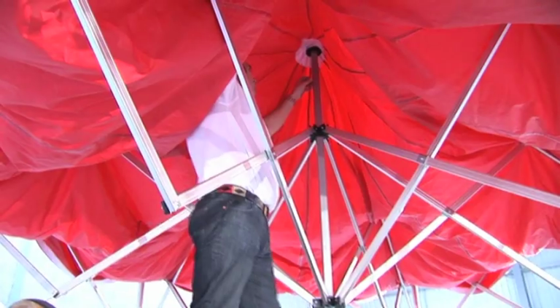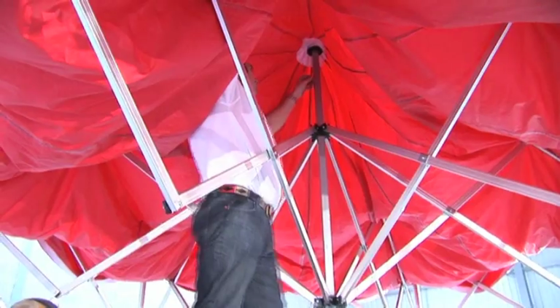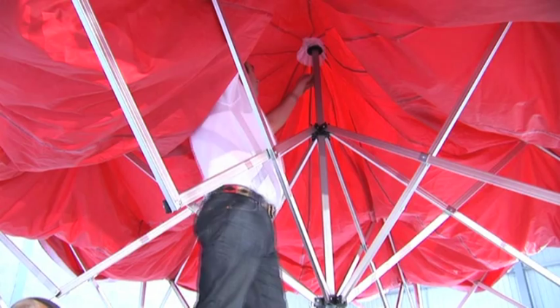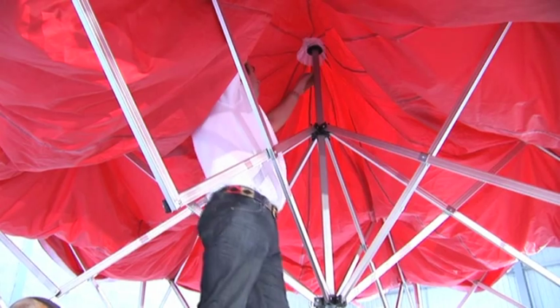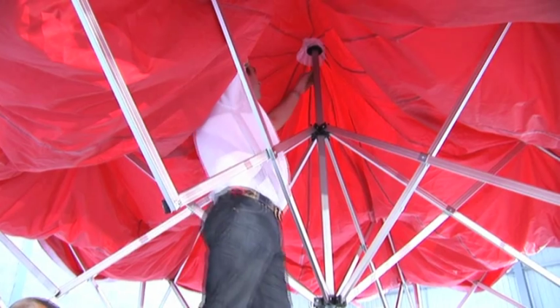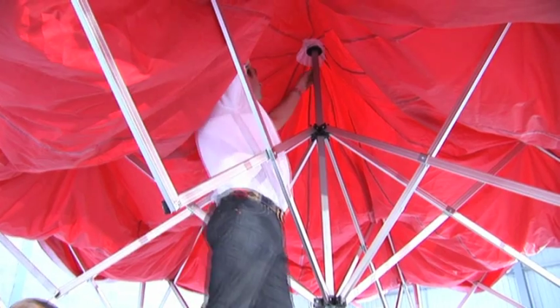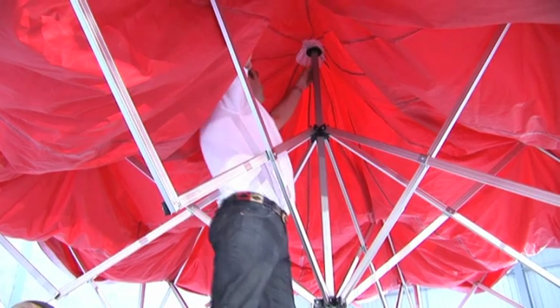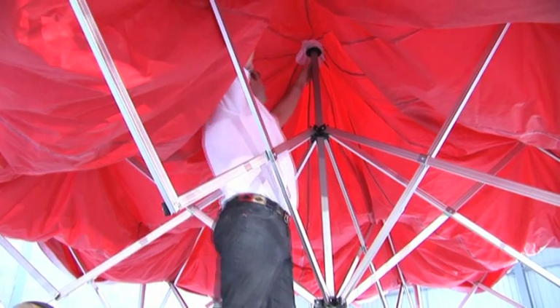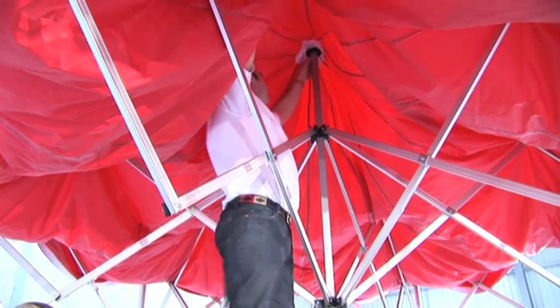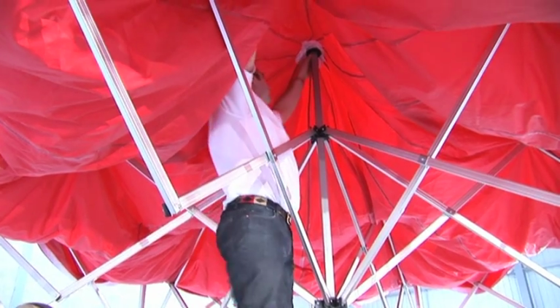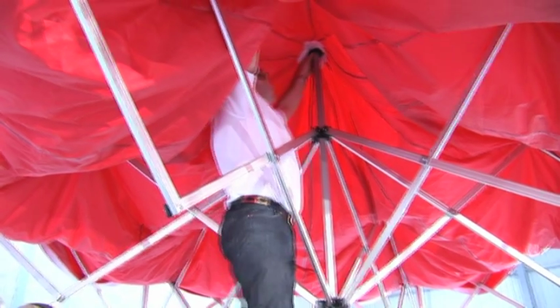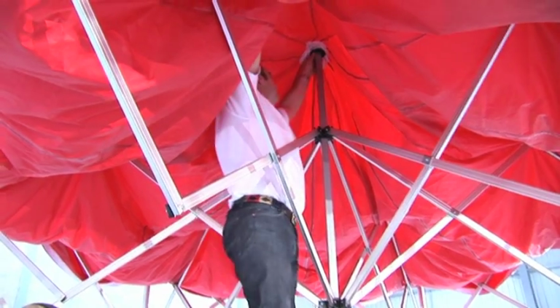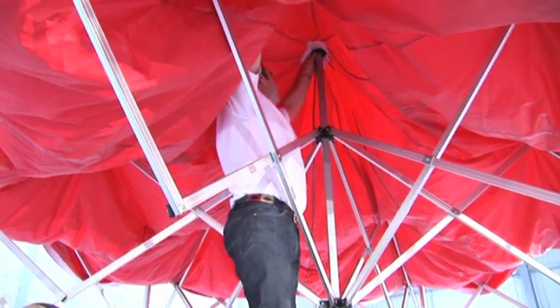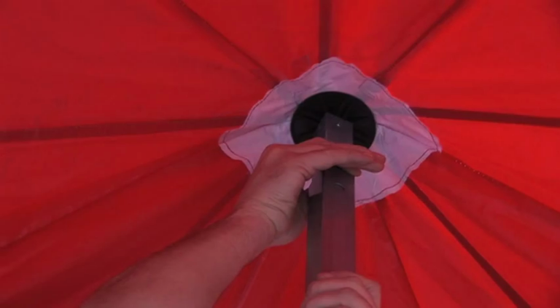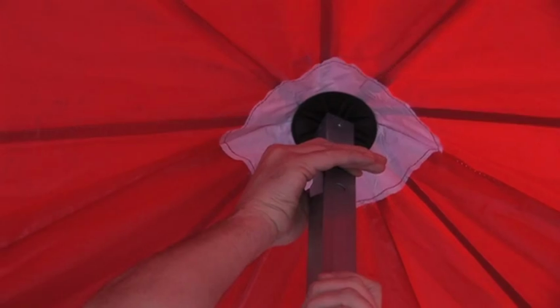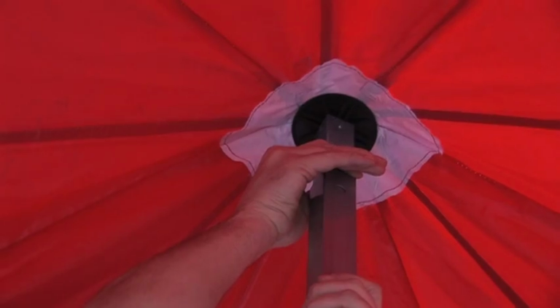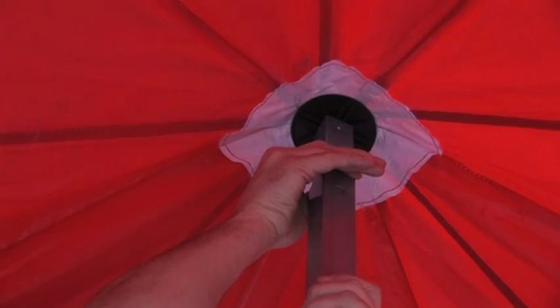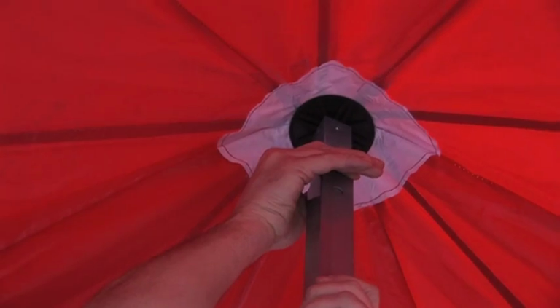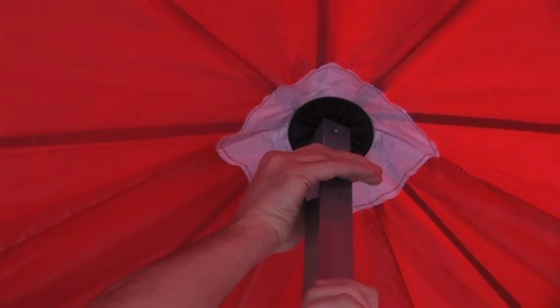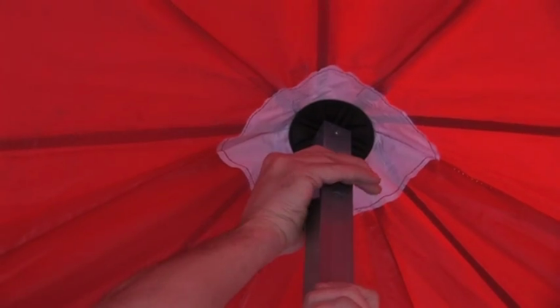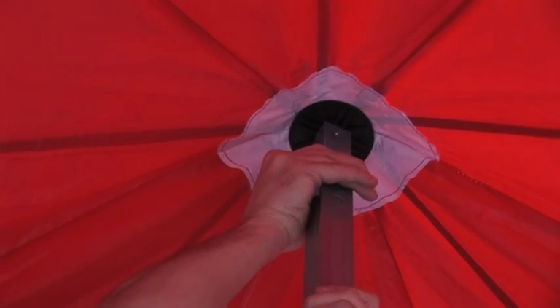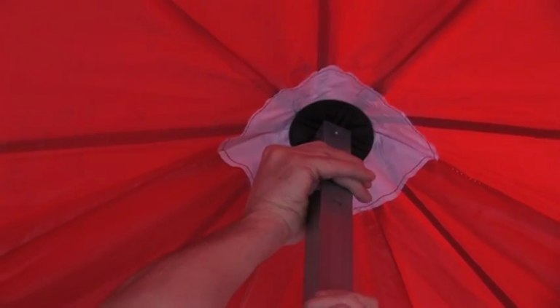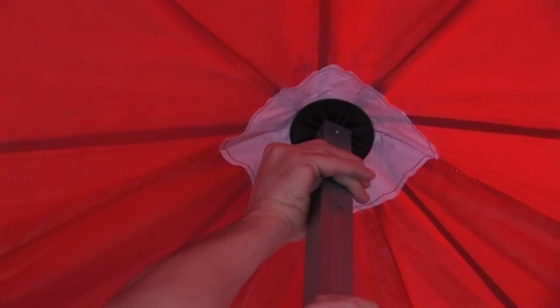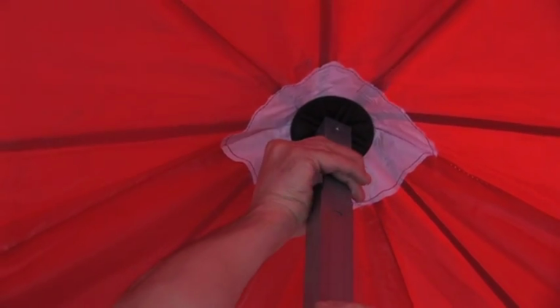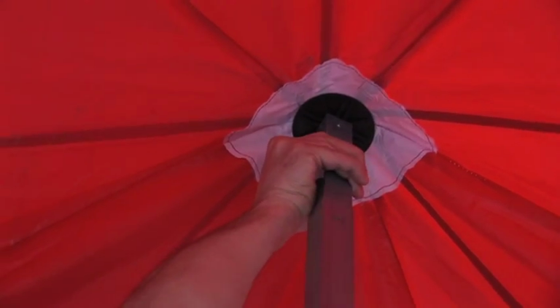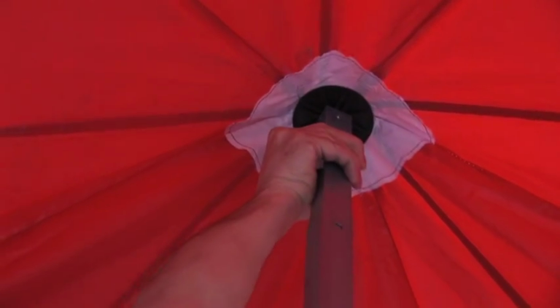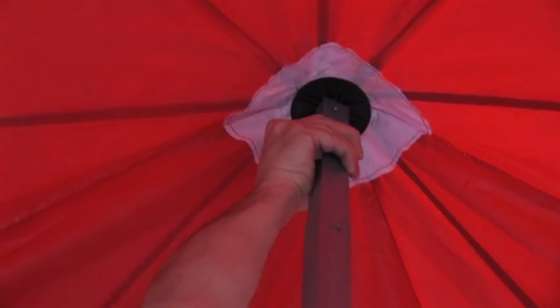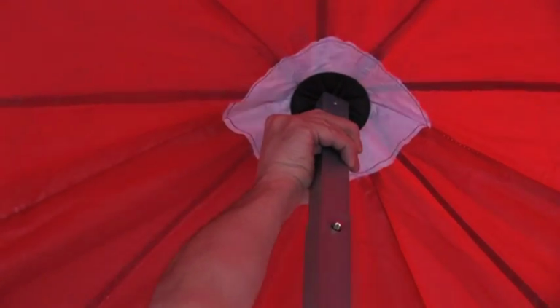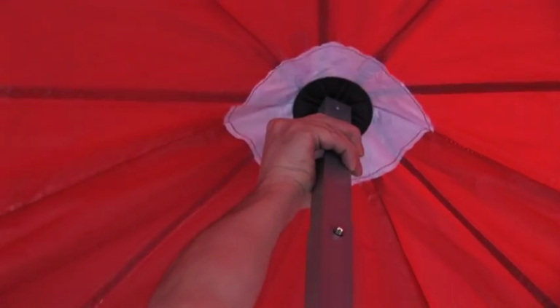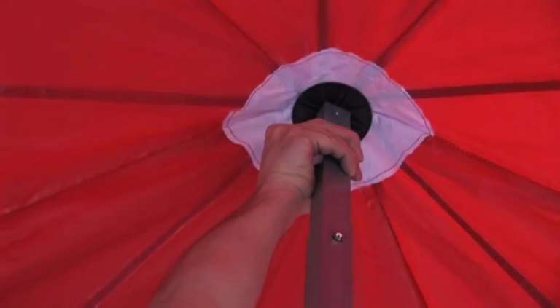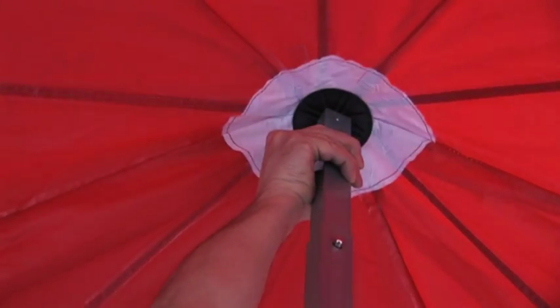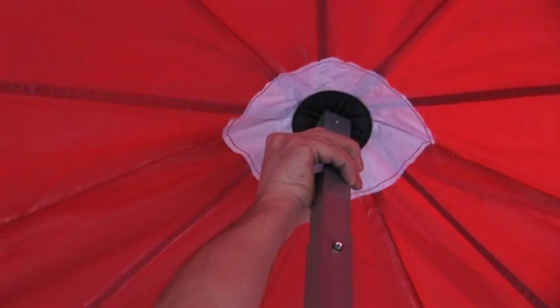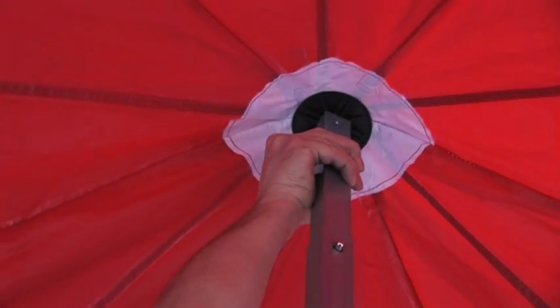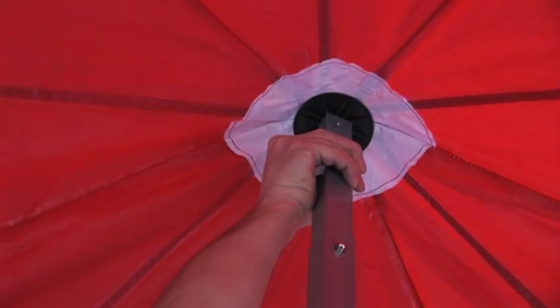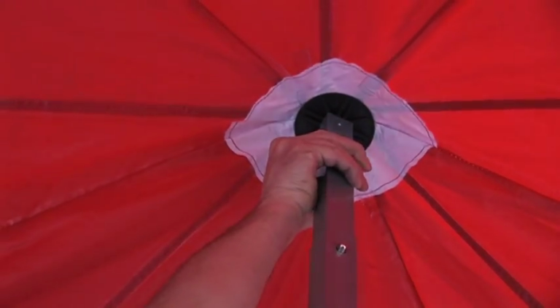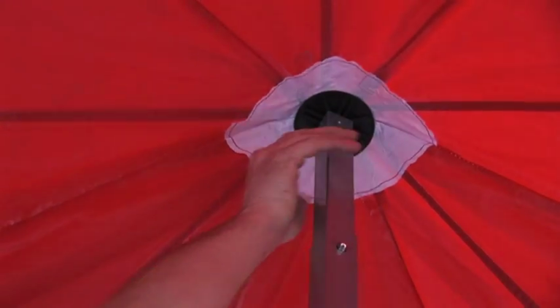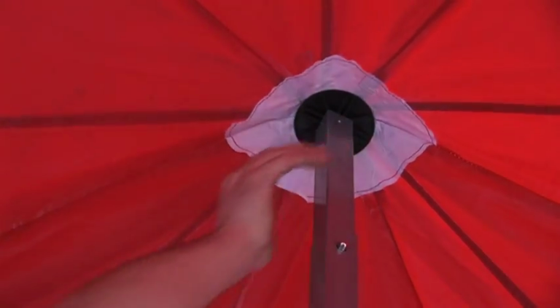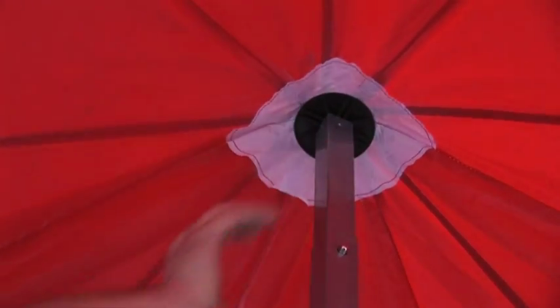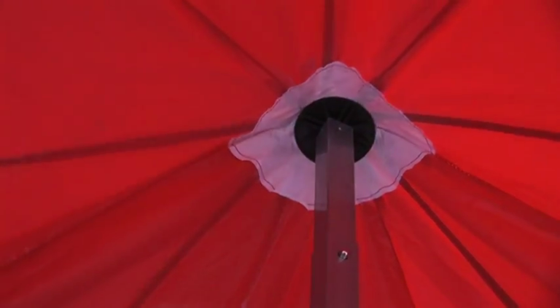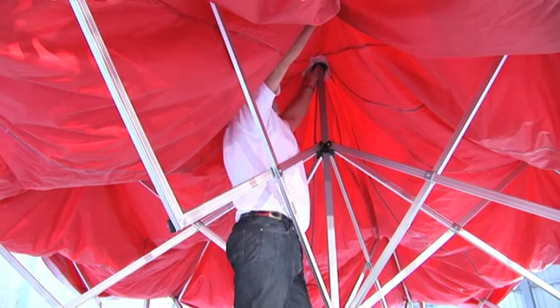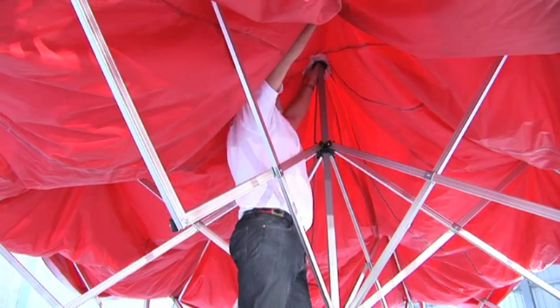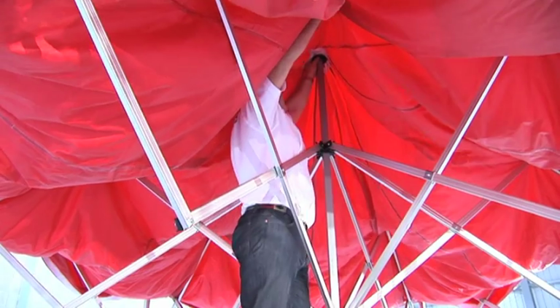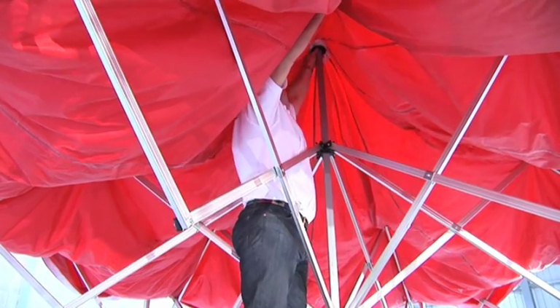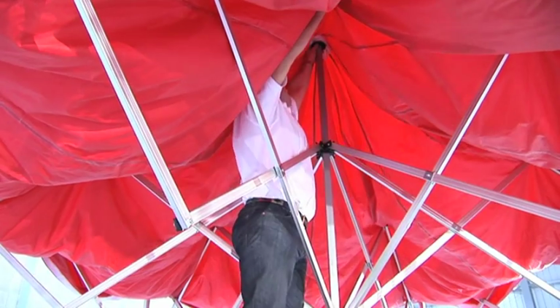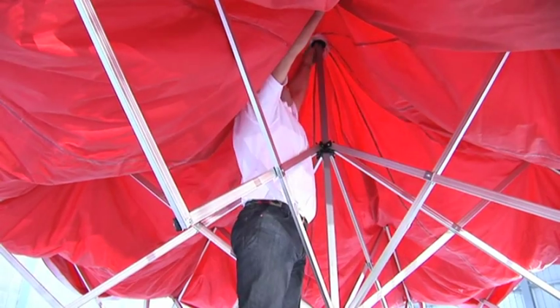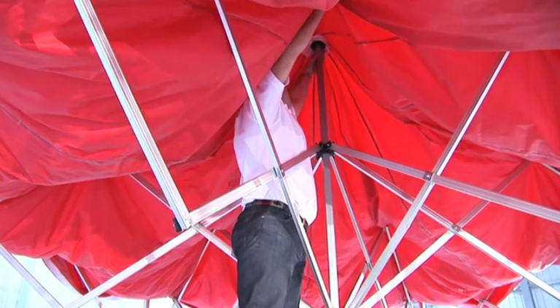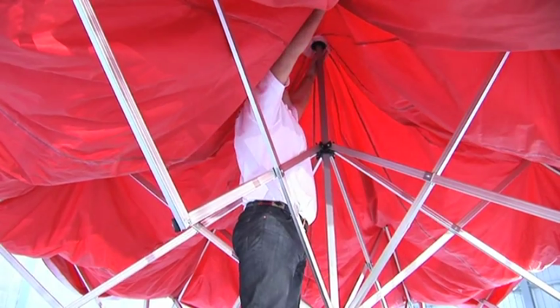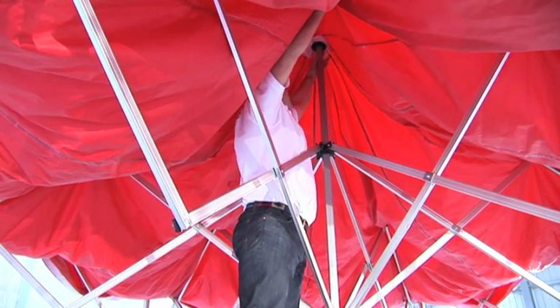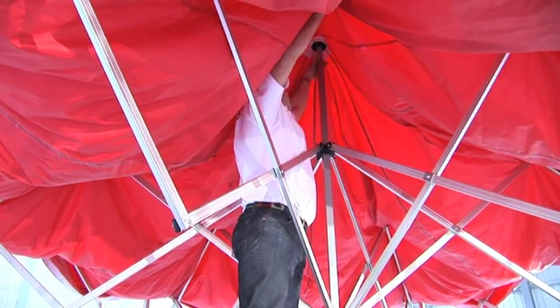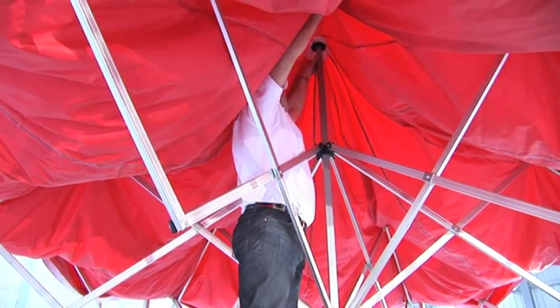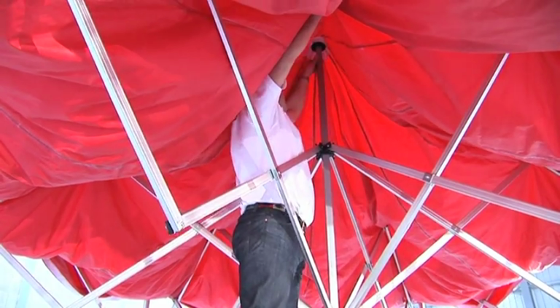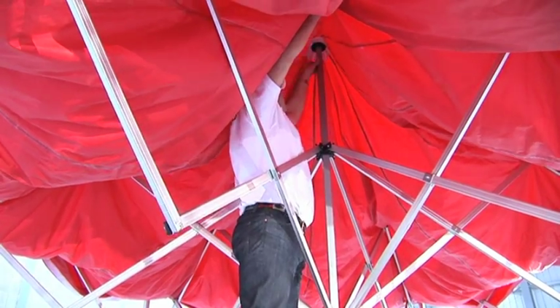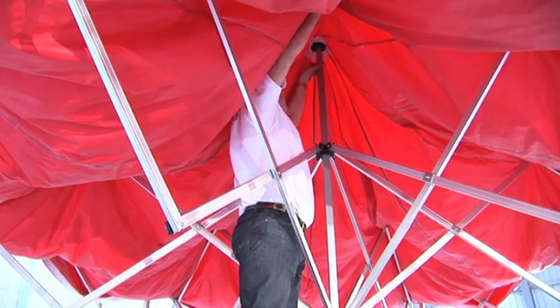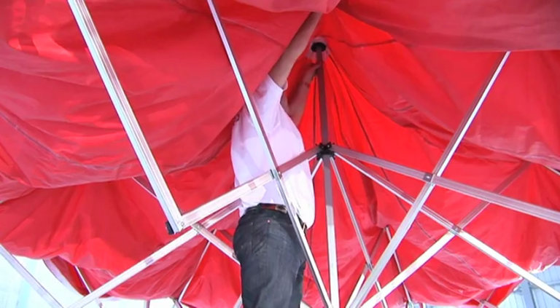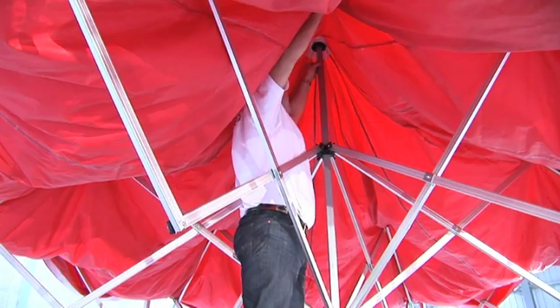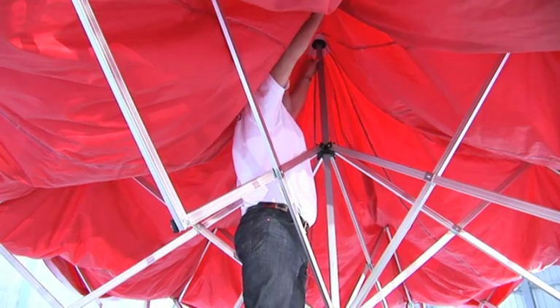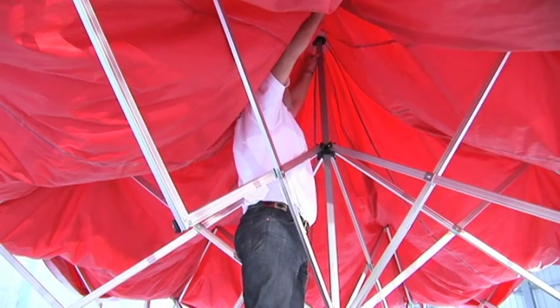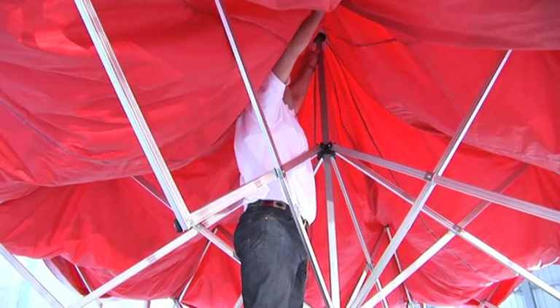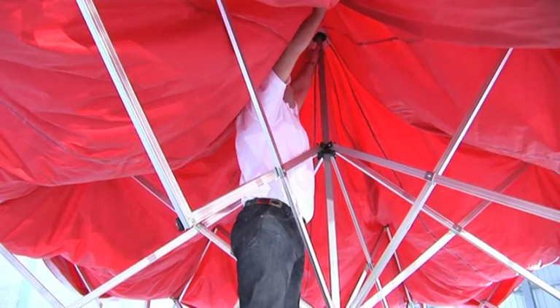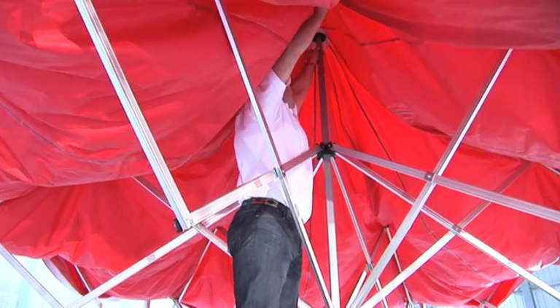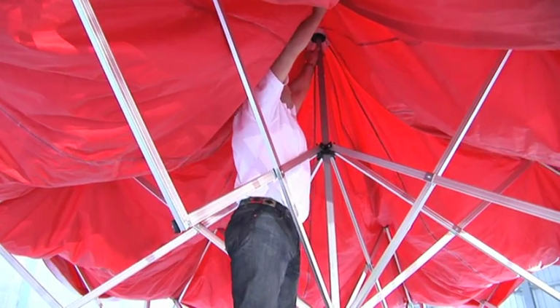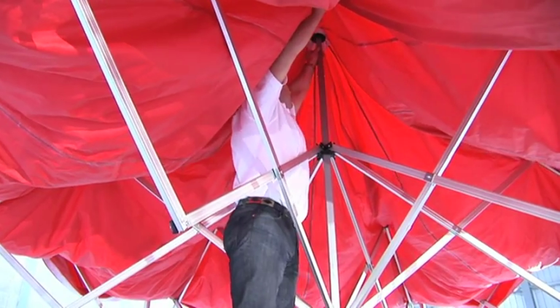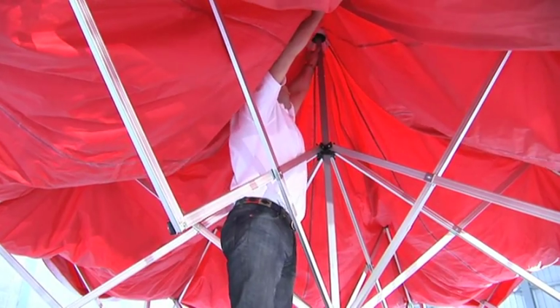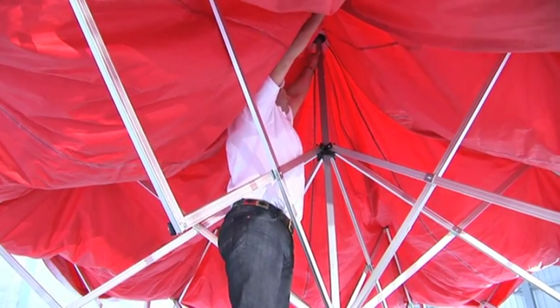At this point, one person goes up under the canopy and extends the centre pole. This will clip into place.